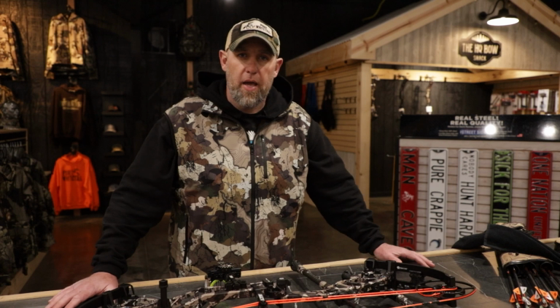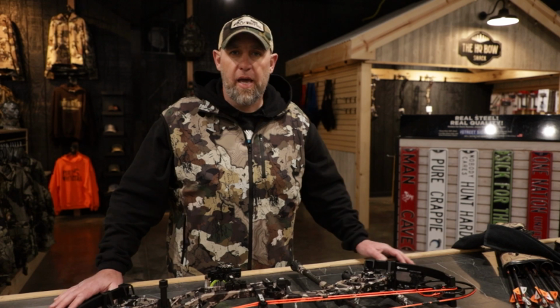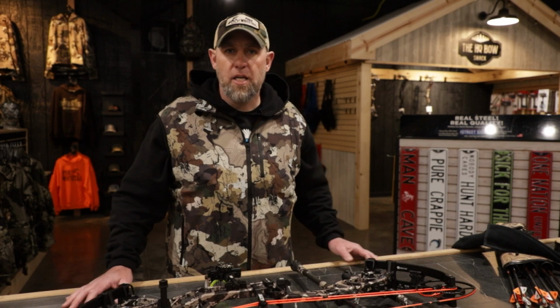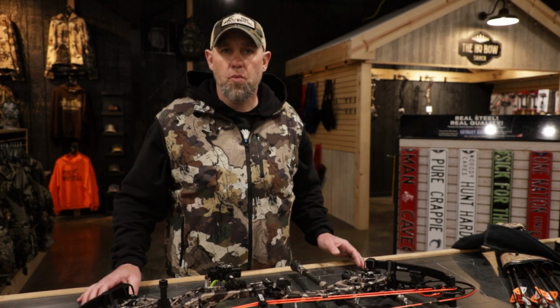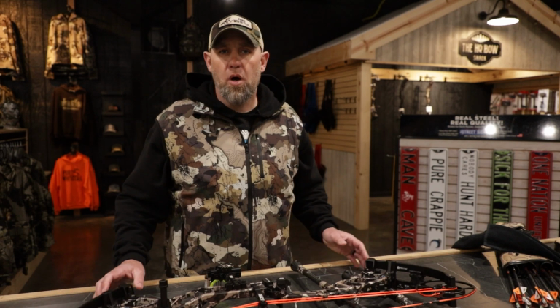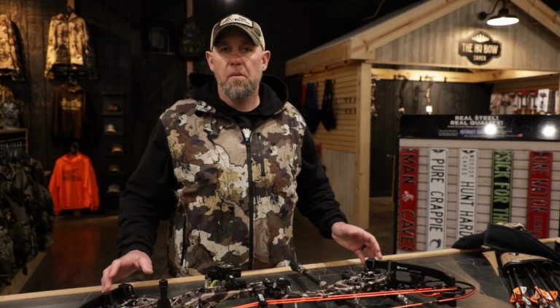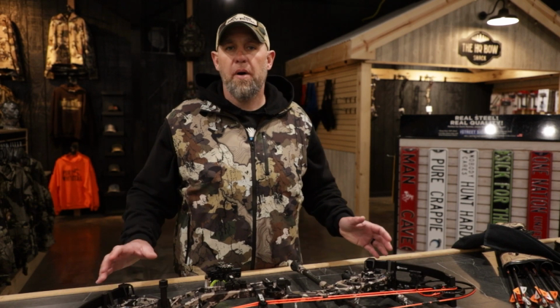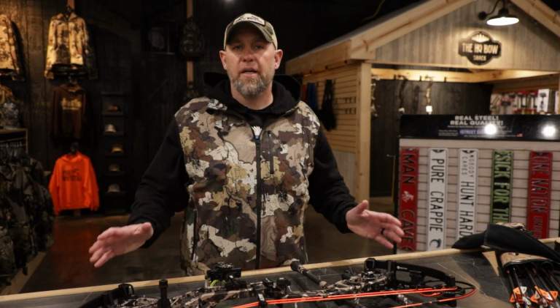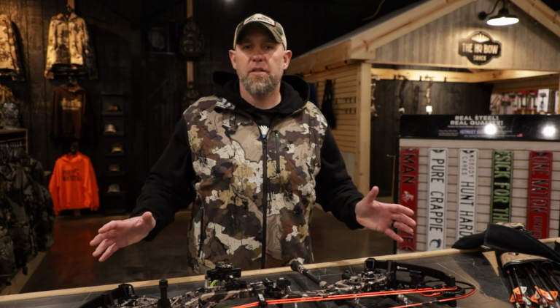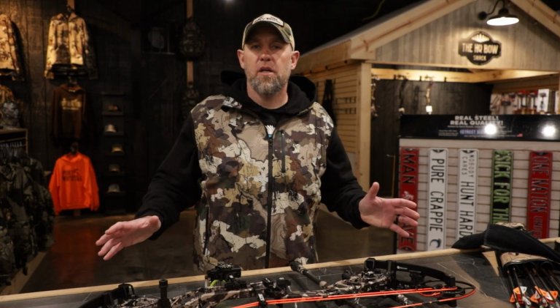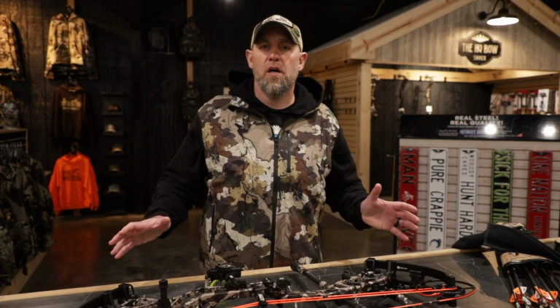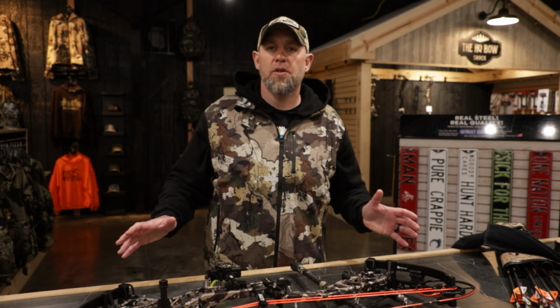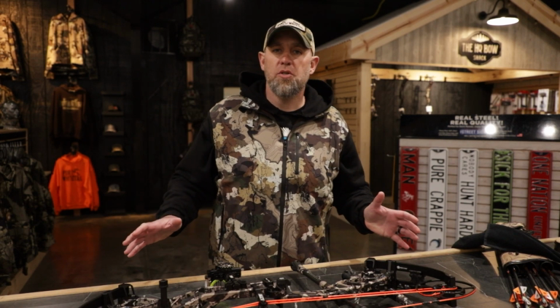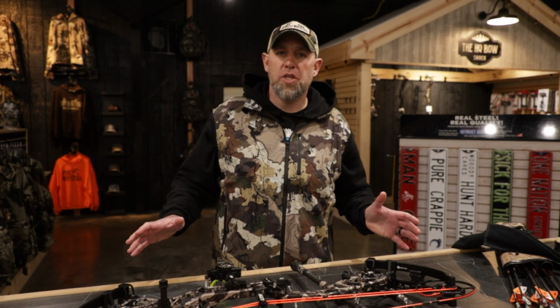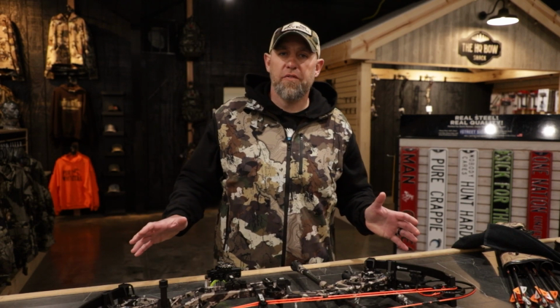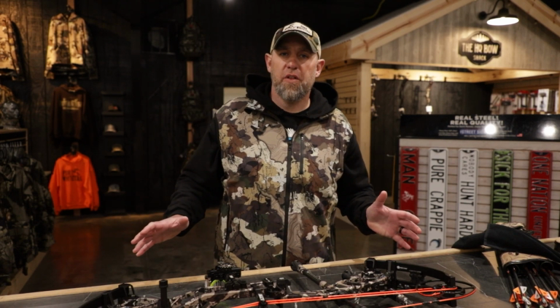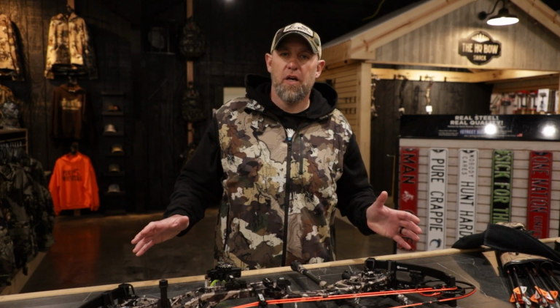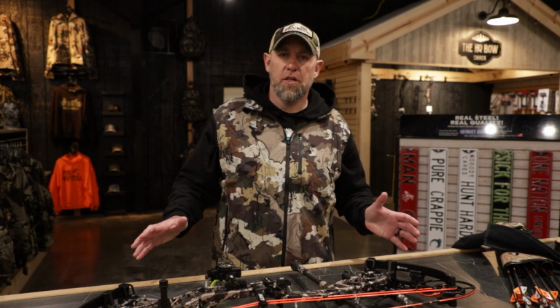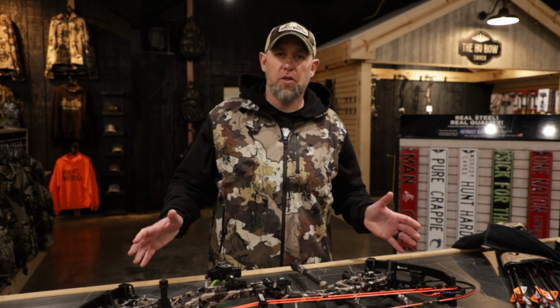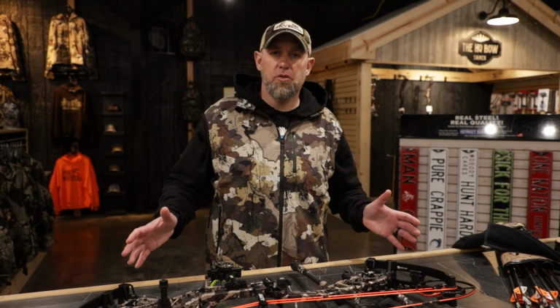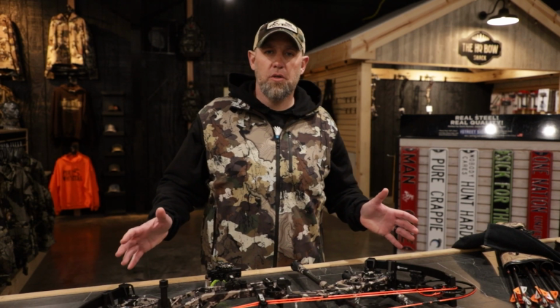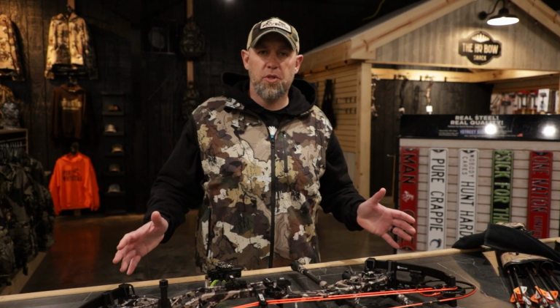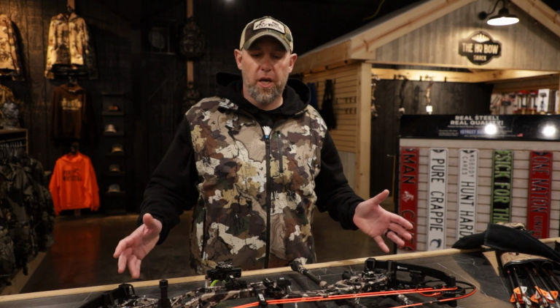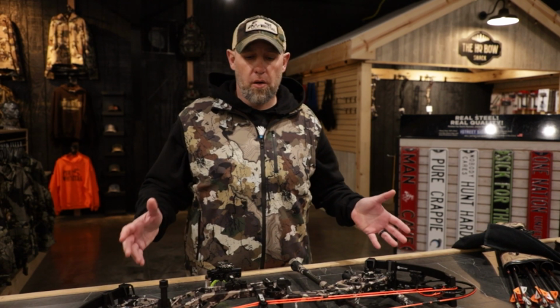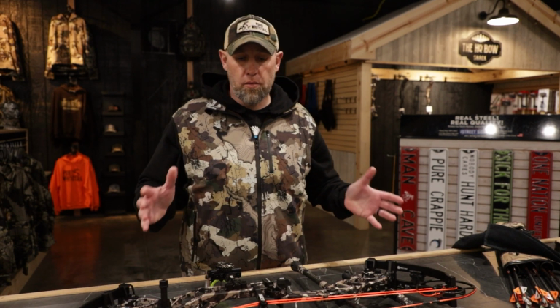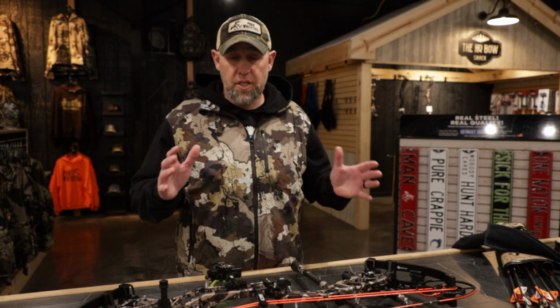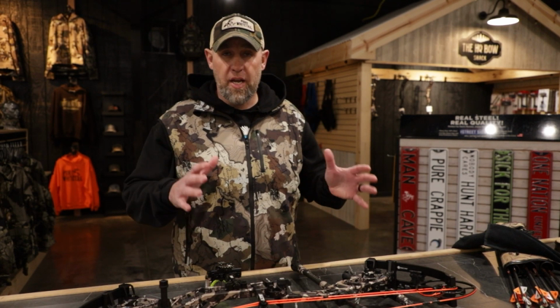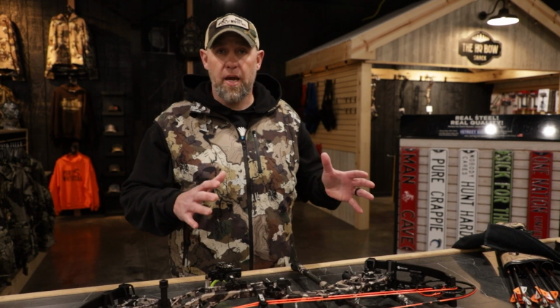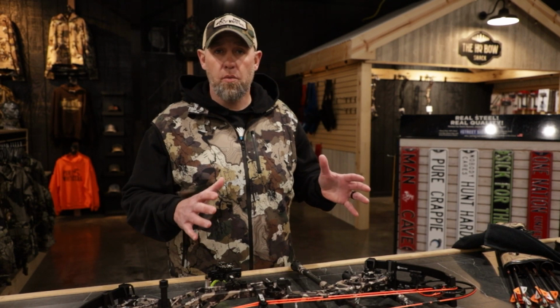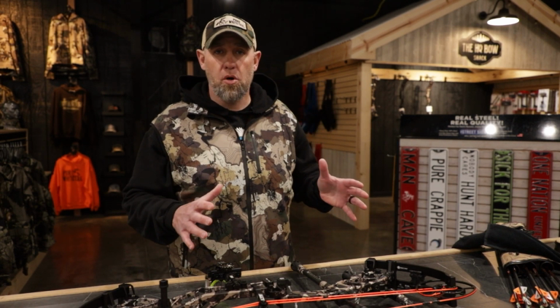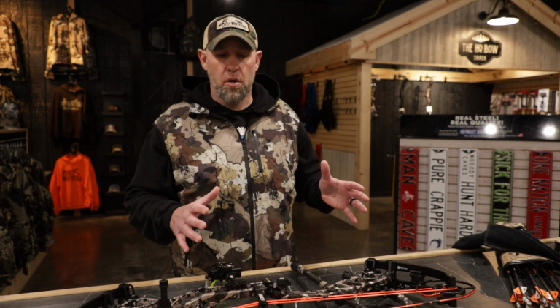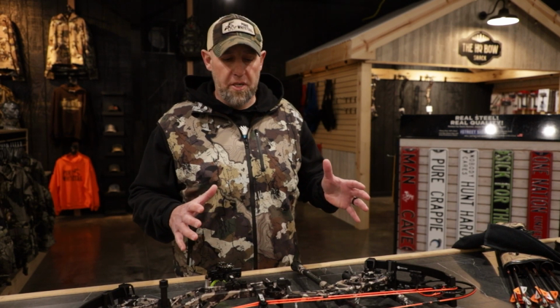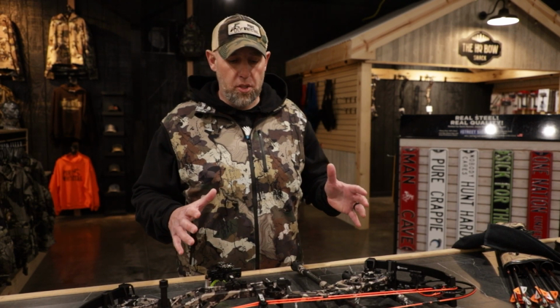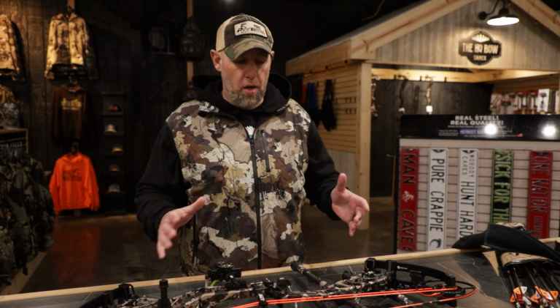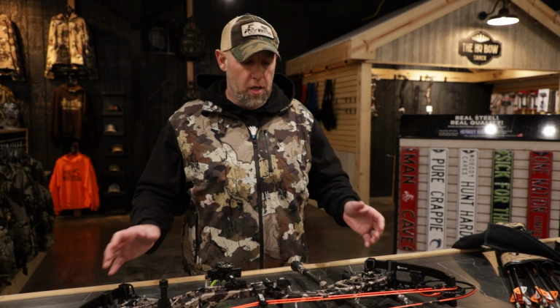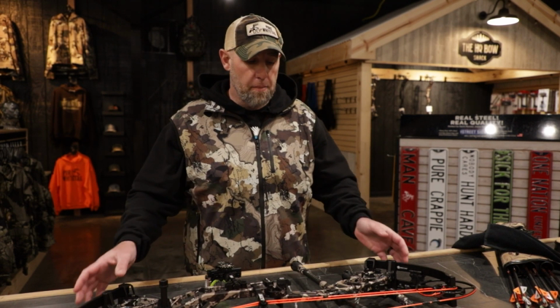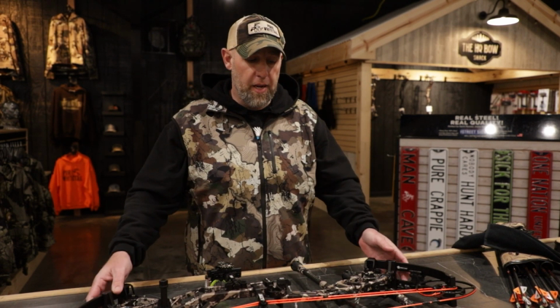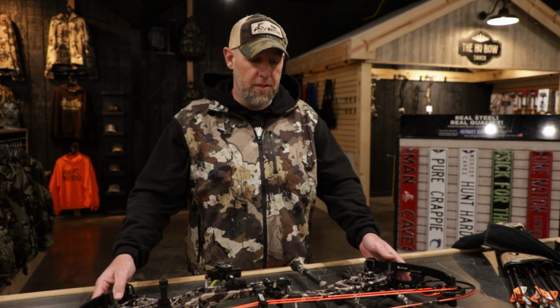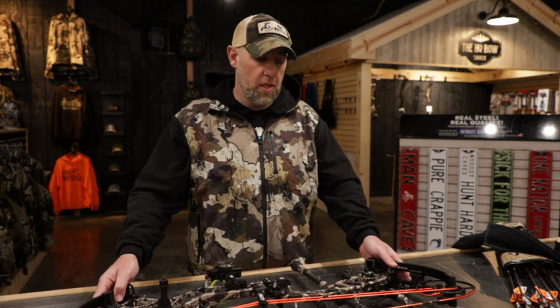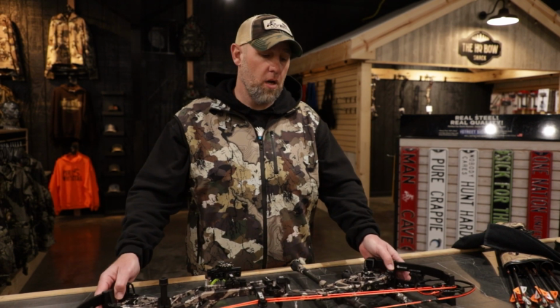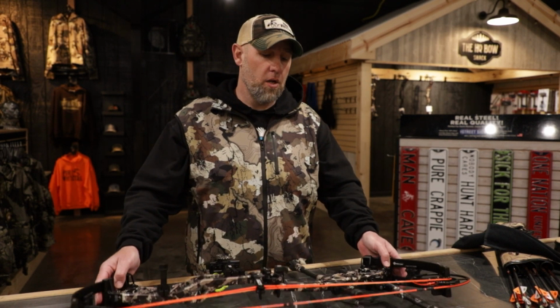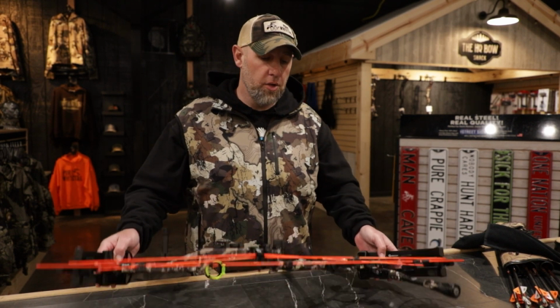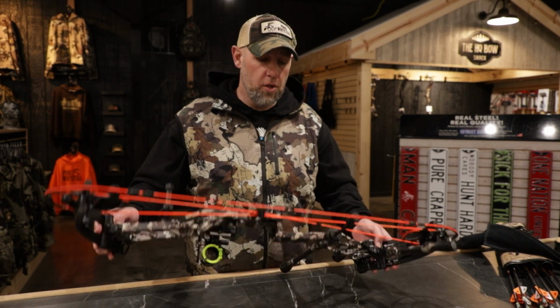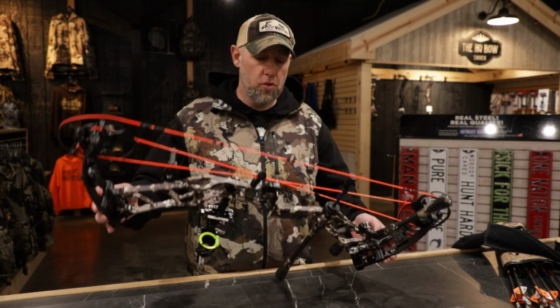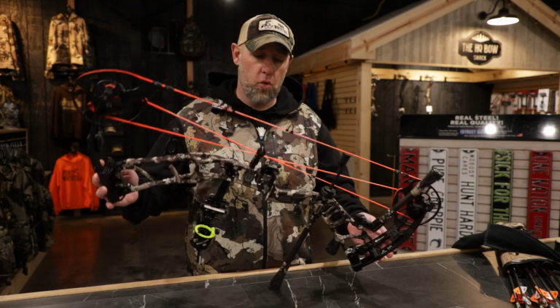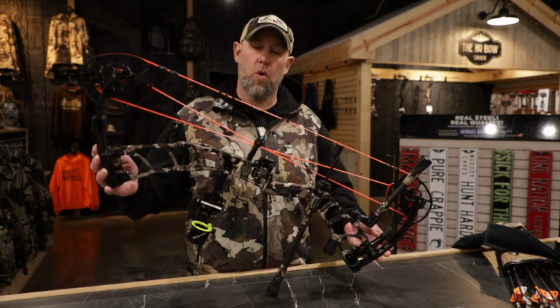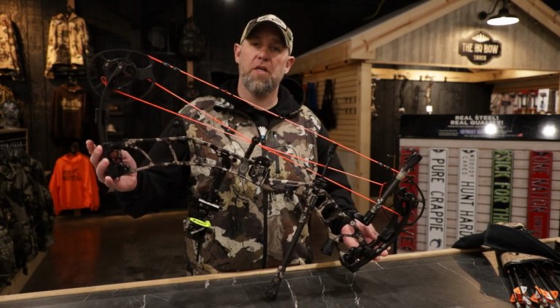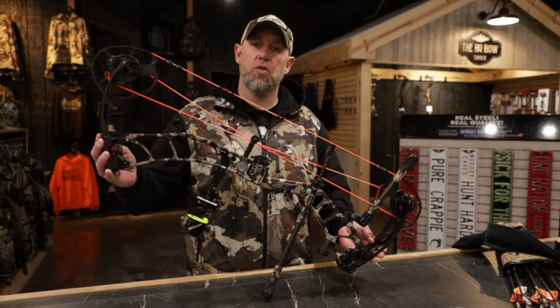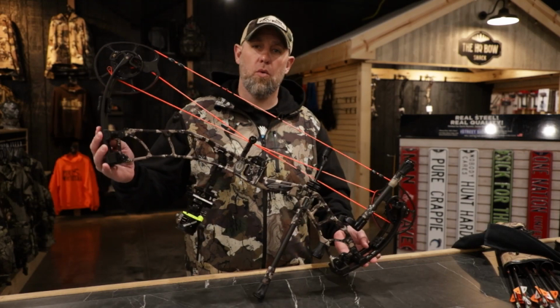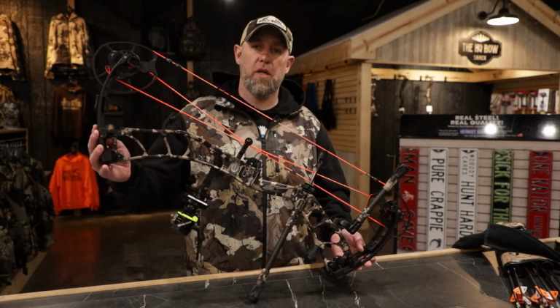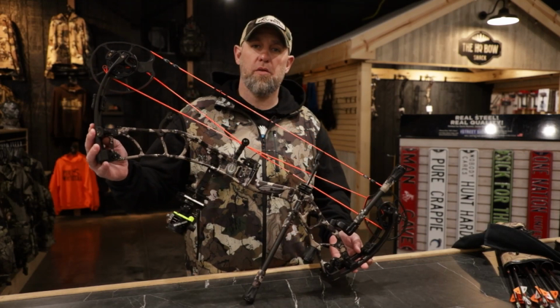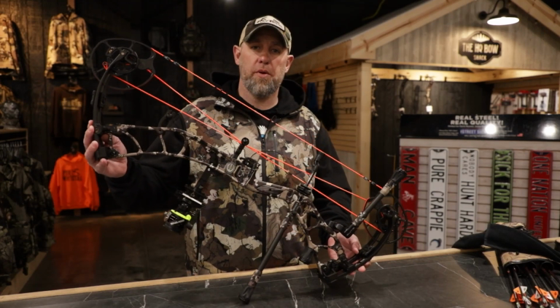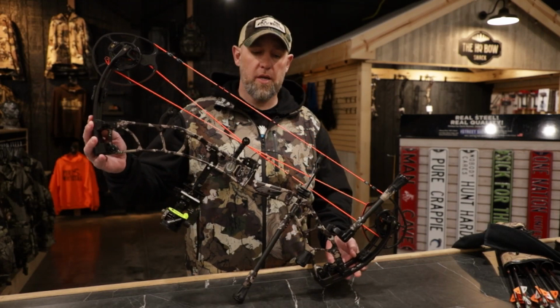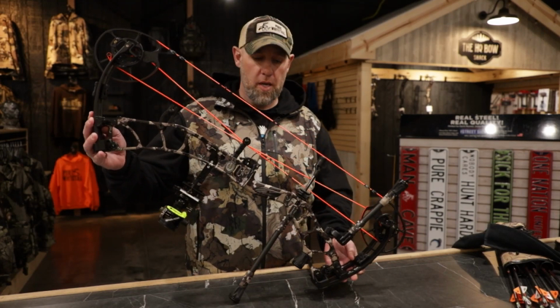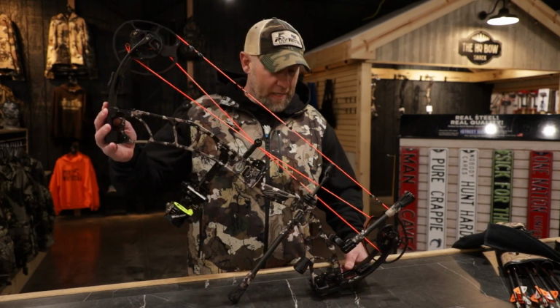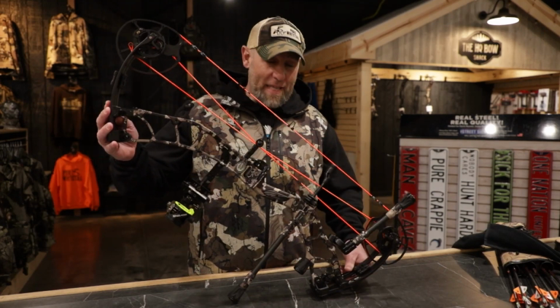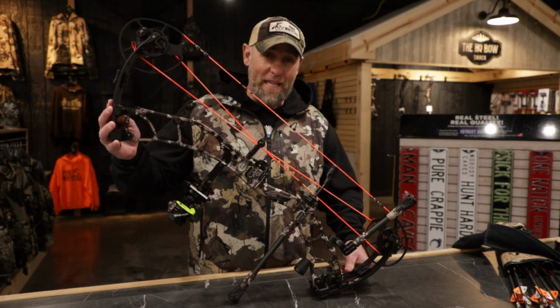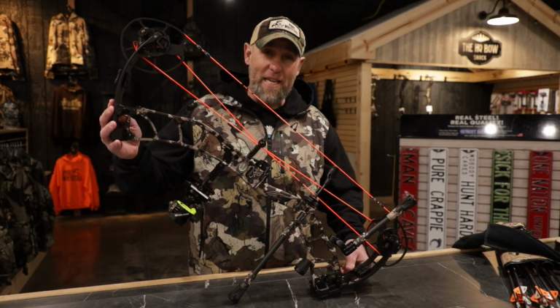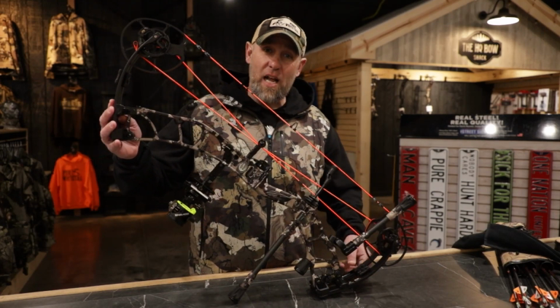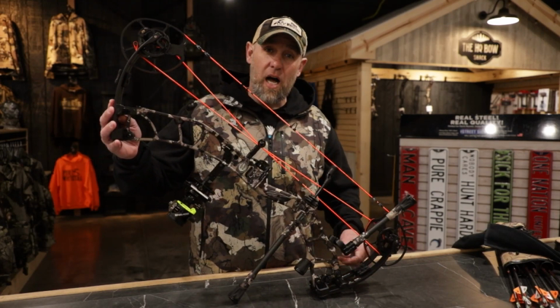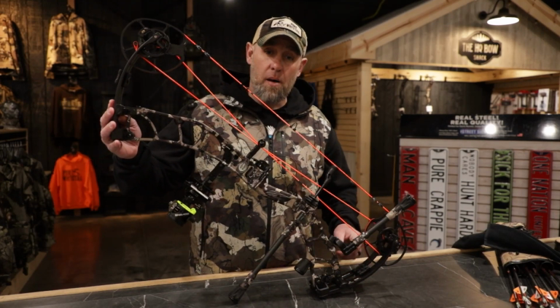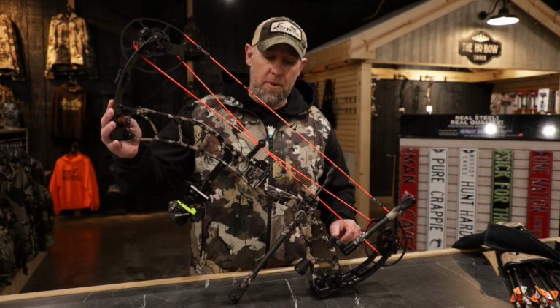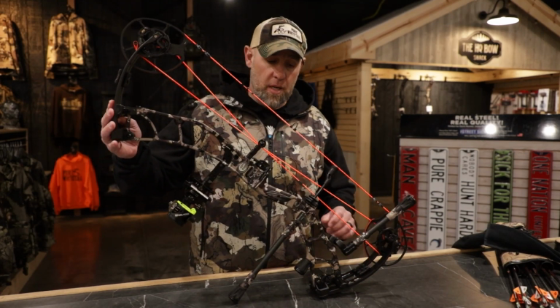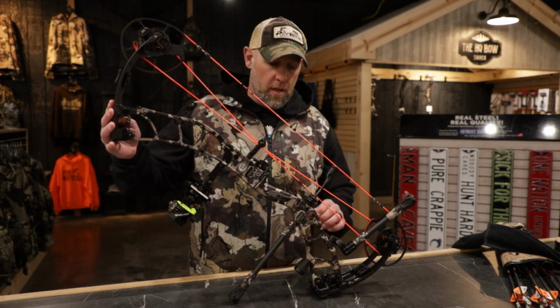Hey guys, welcome back to the all-new Sick for the Hunt YouTube channel. Today we're going to be talking about the all-new 2023 Elite Omnia.